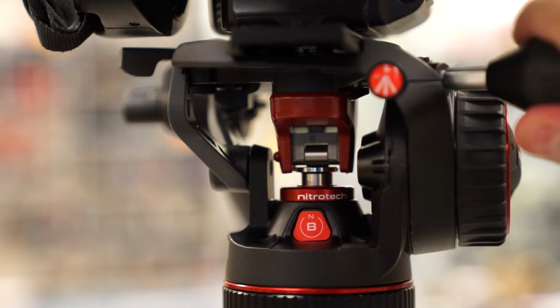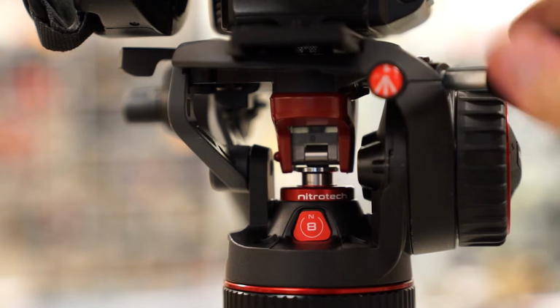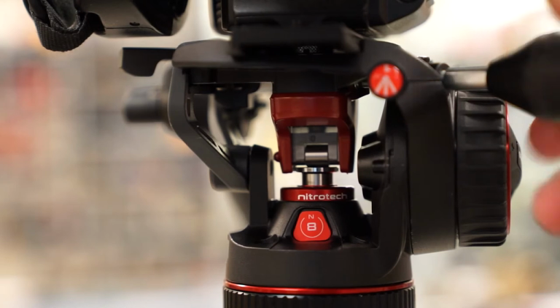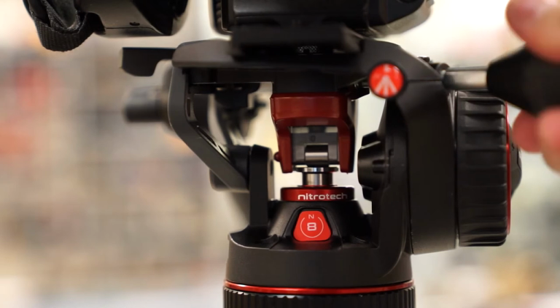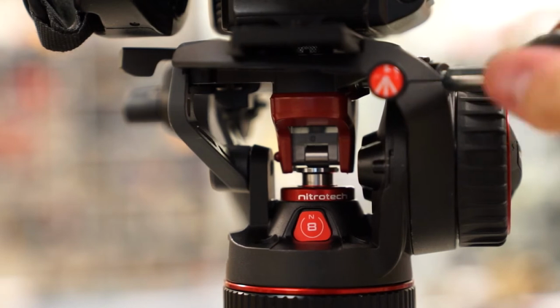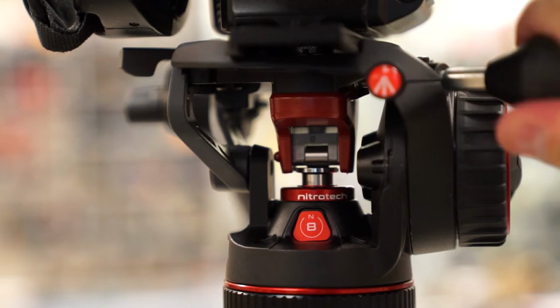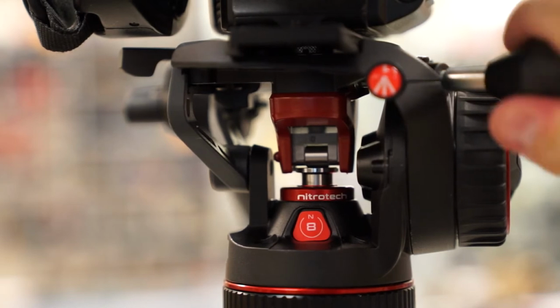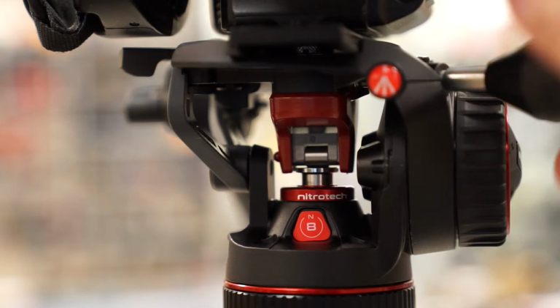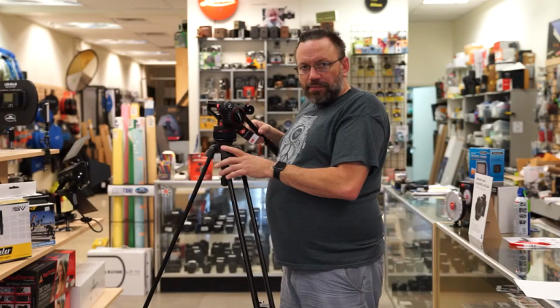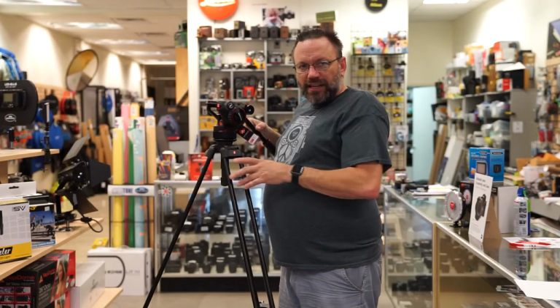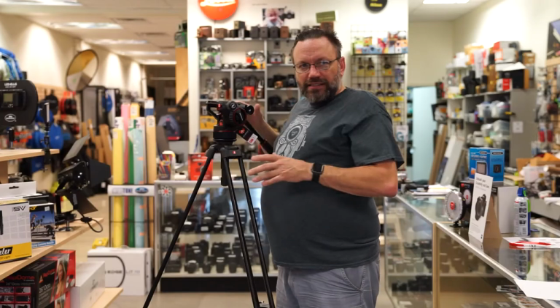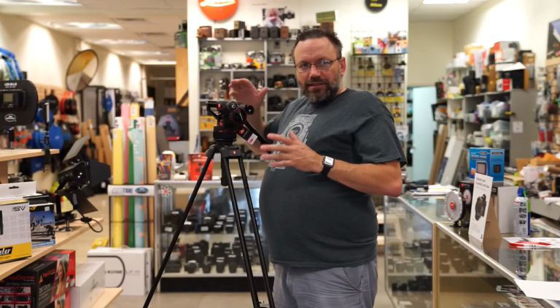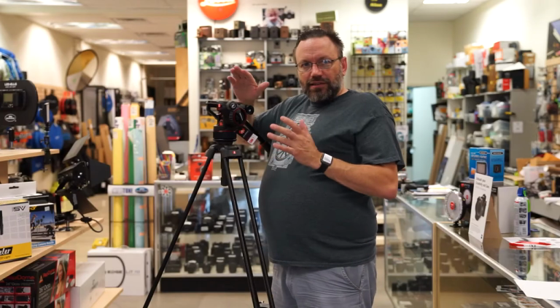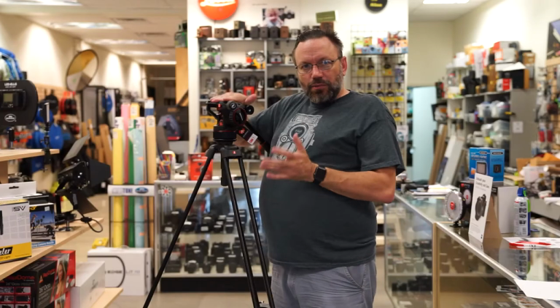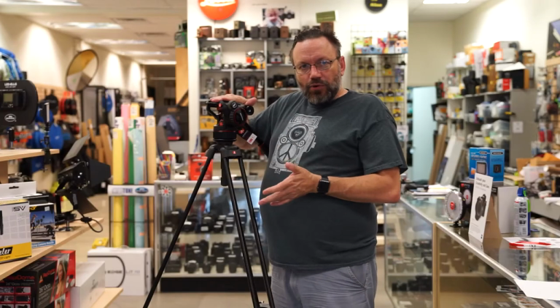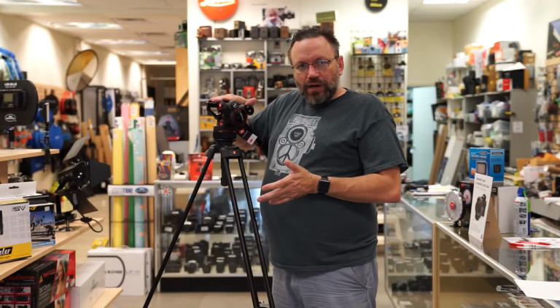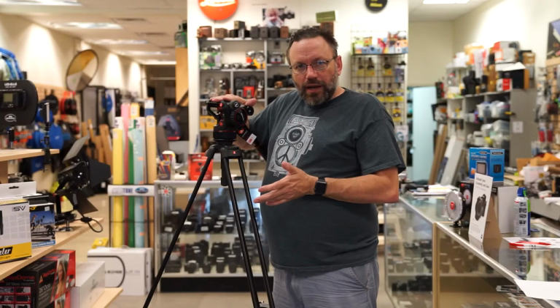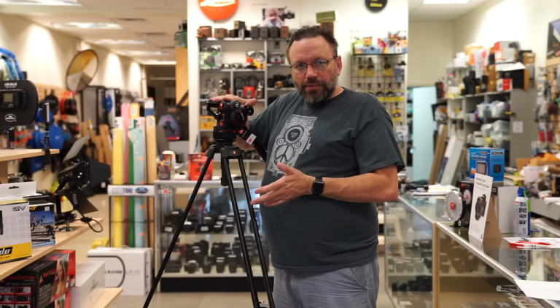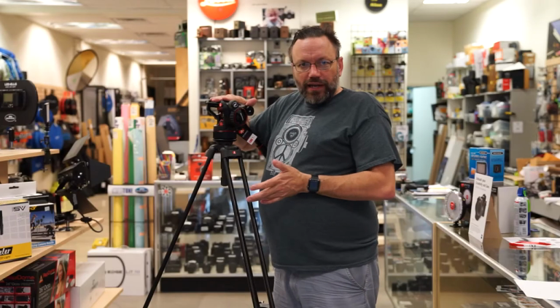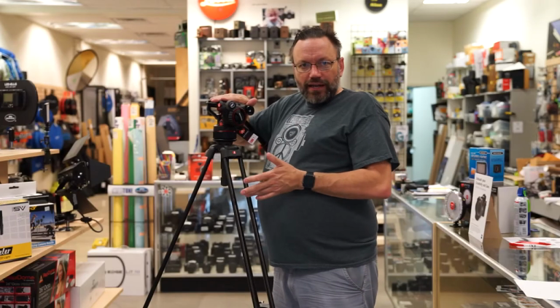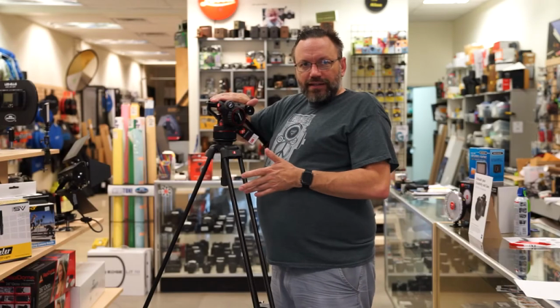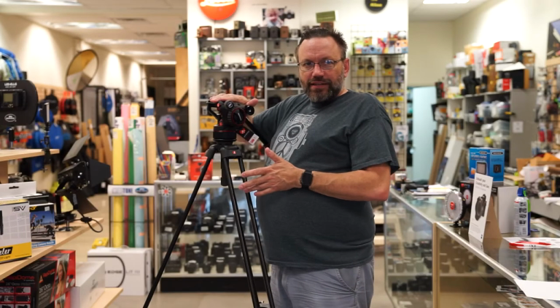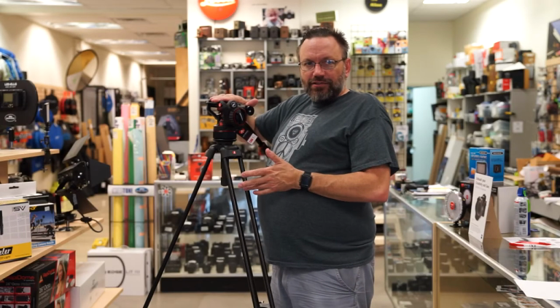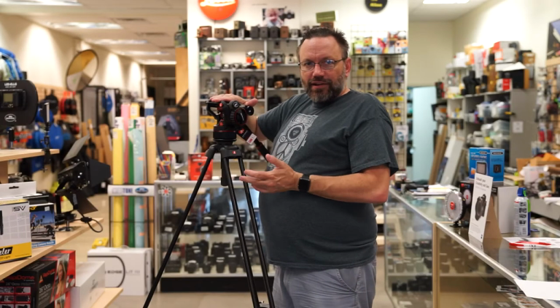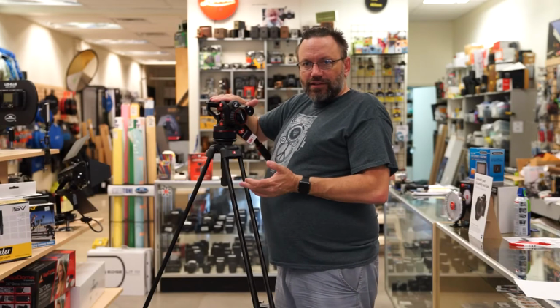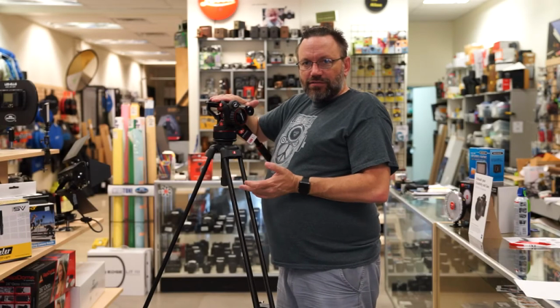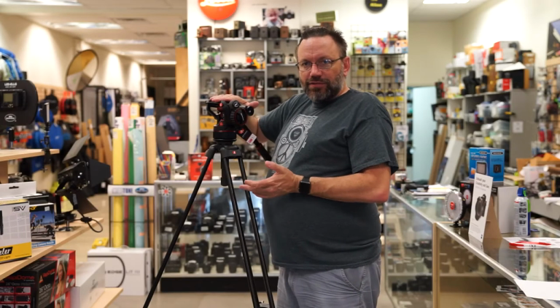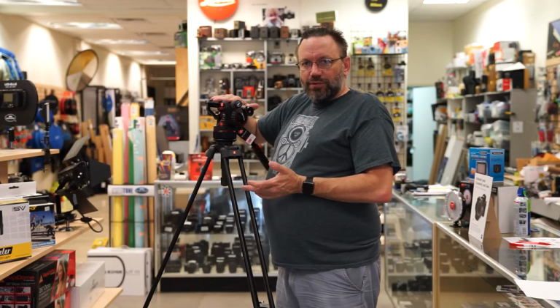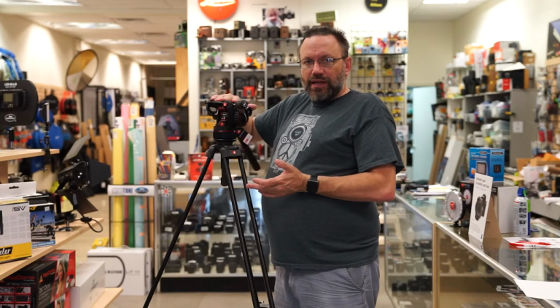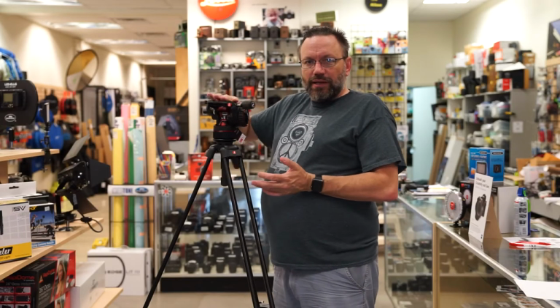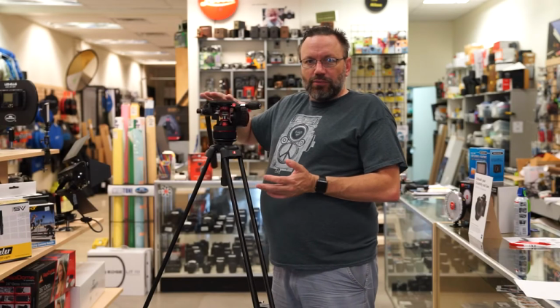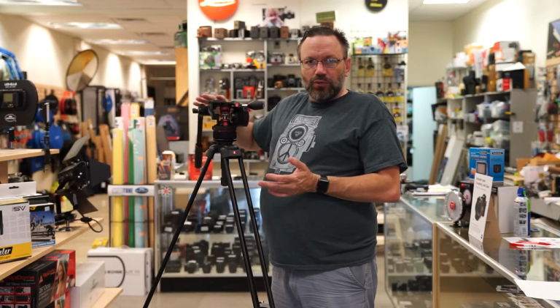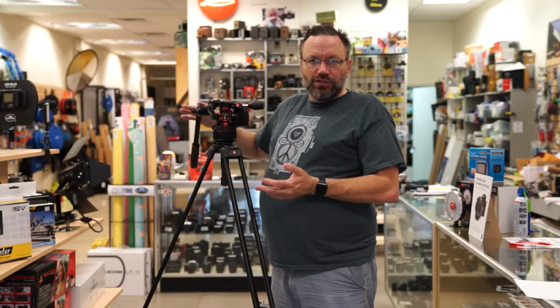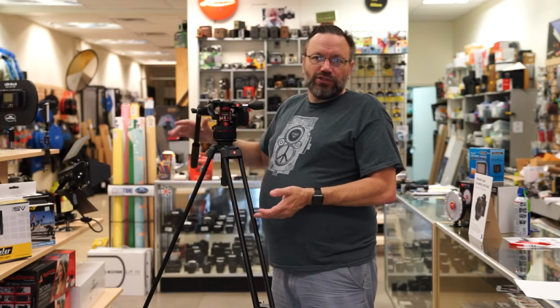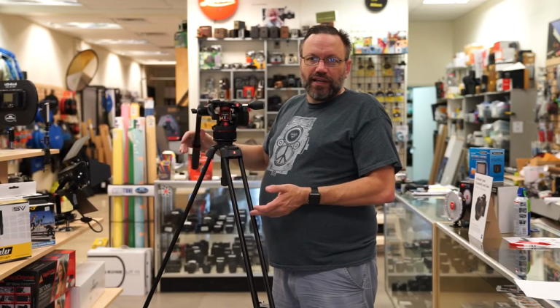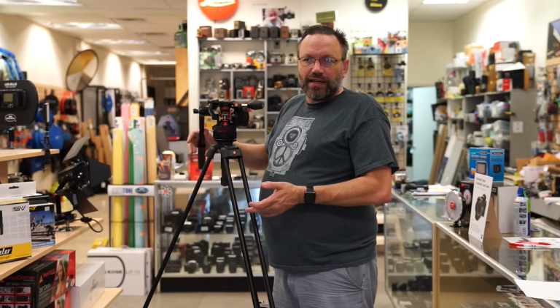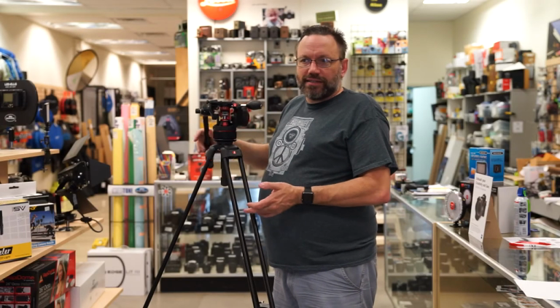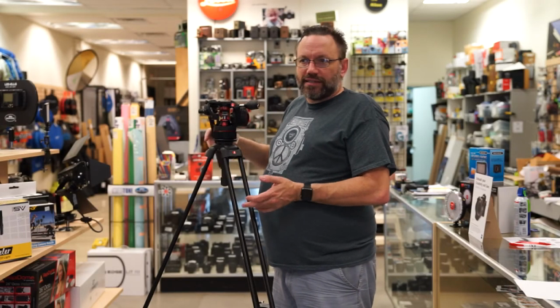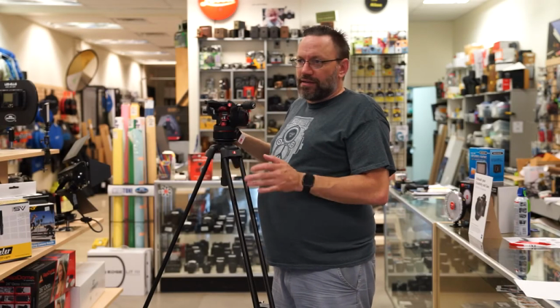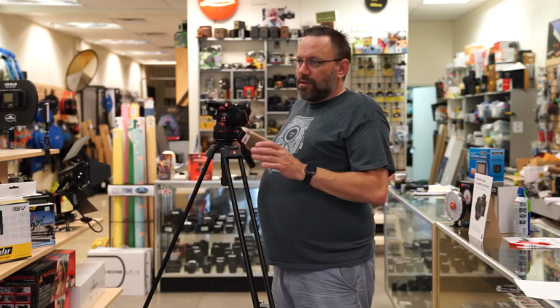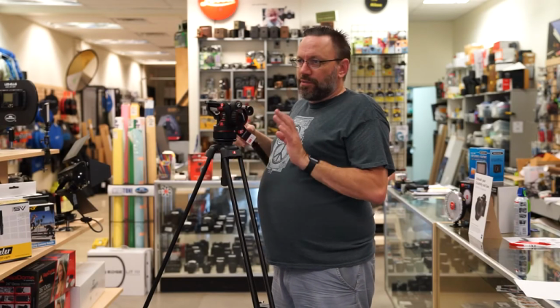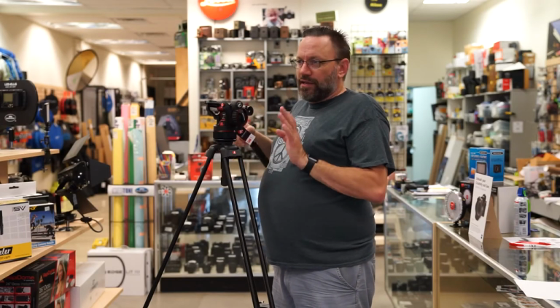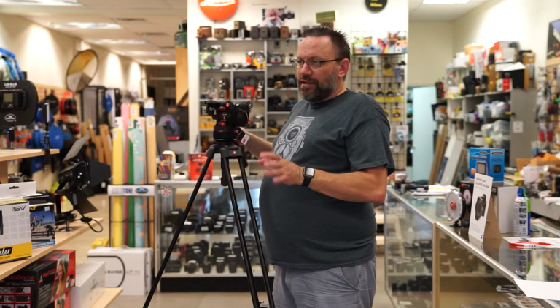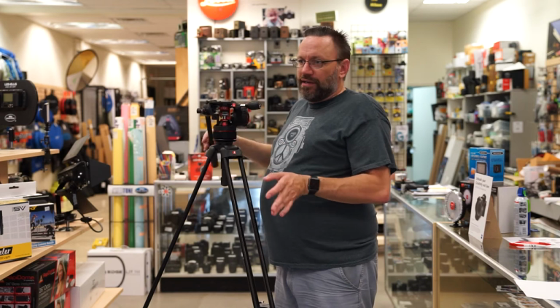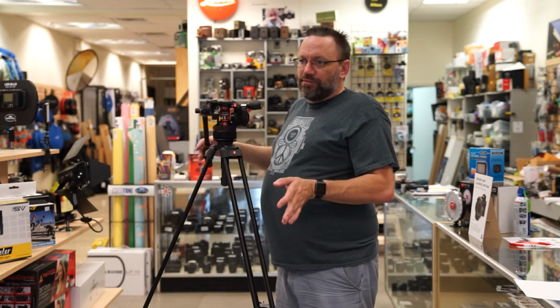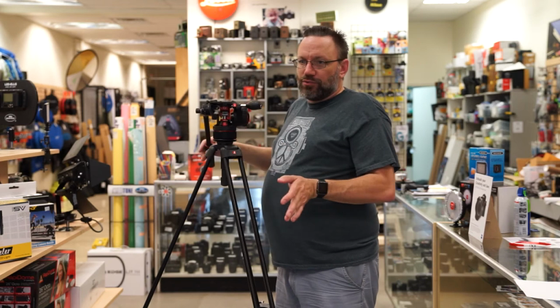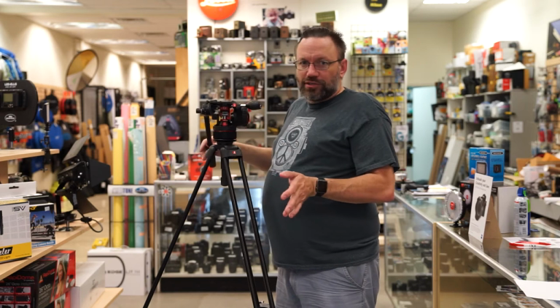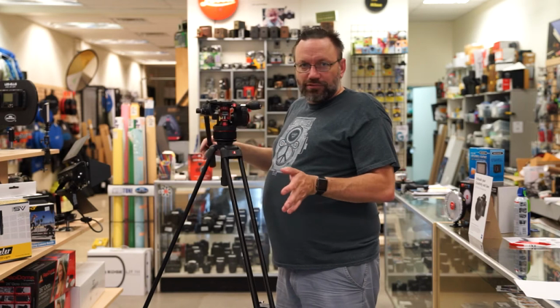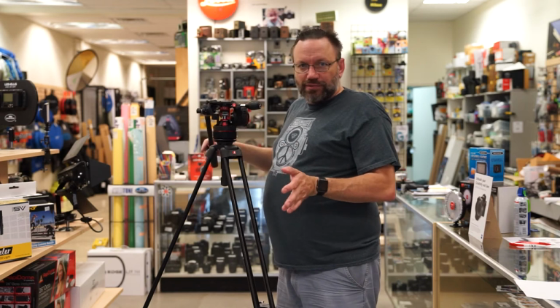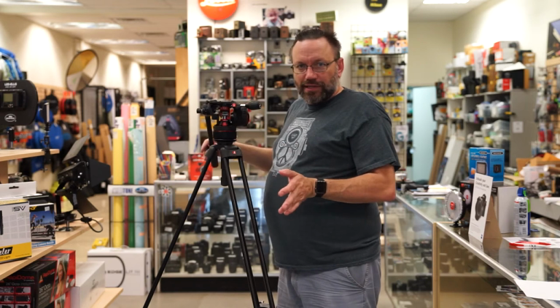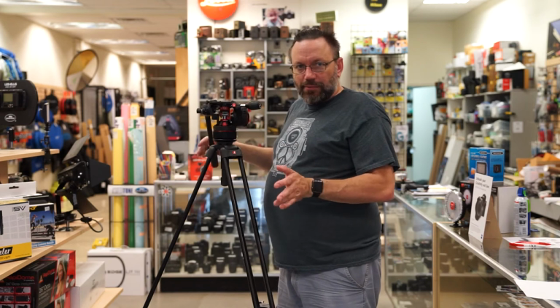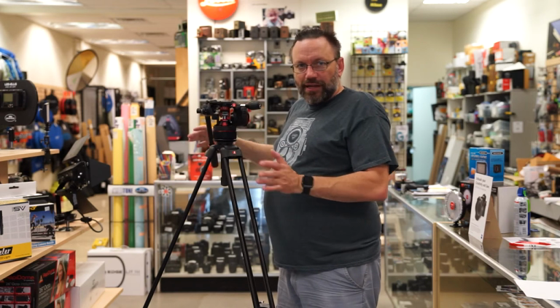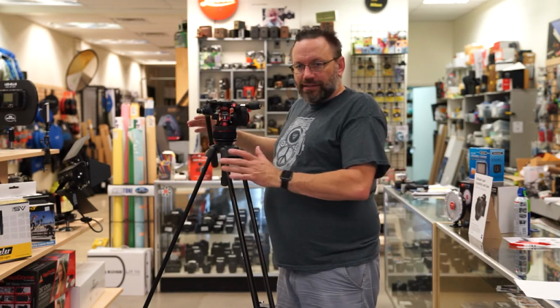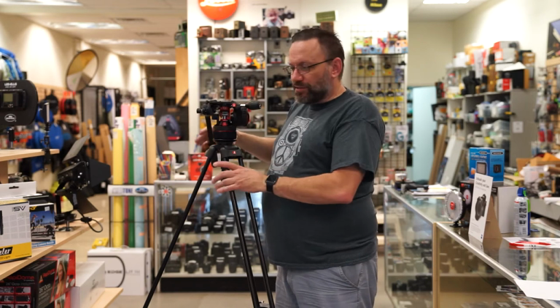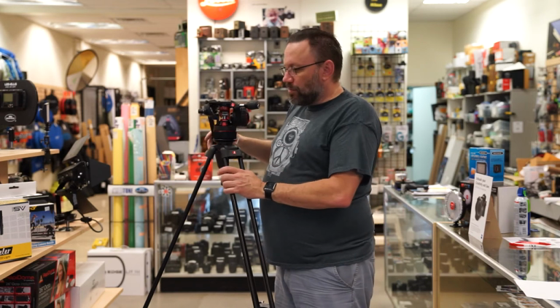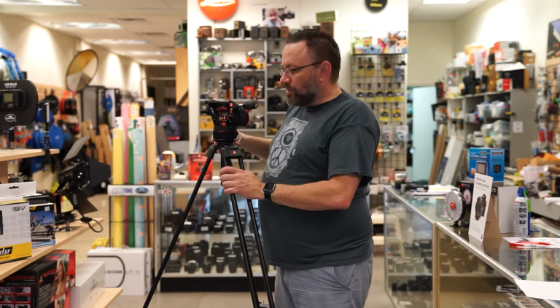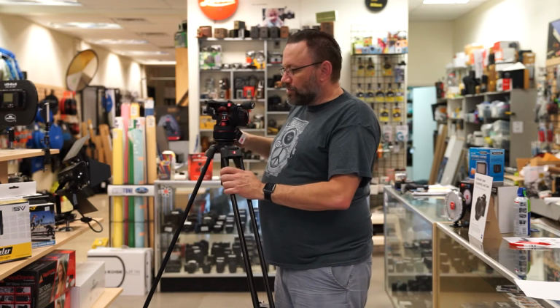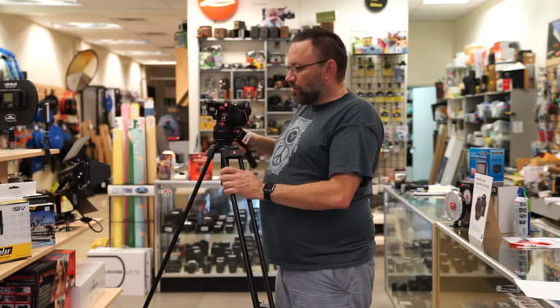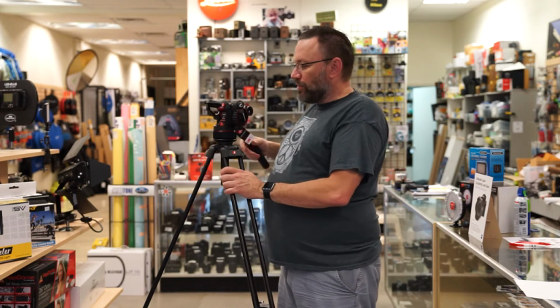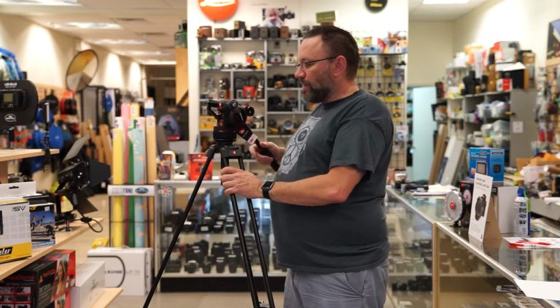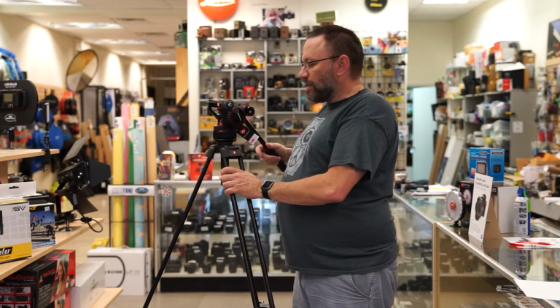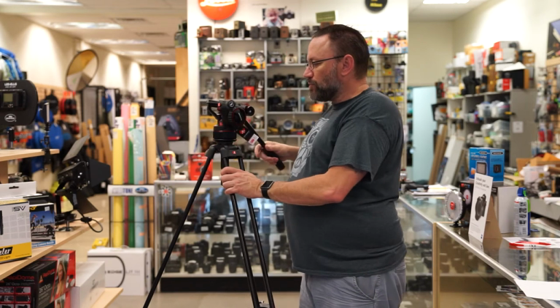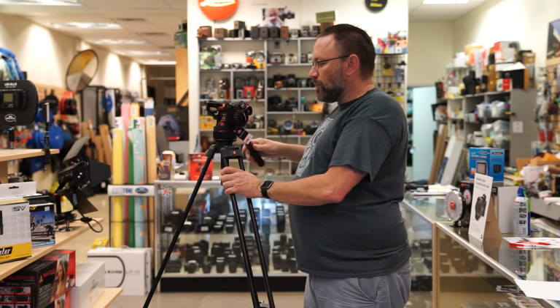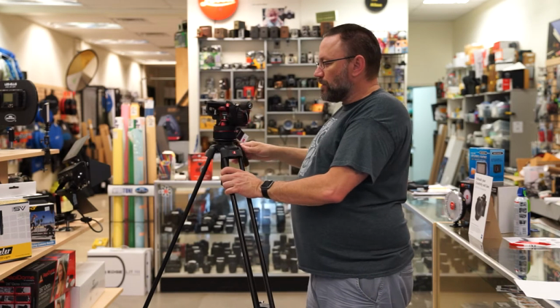So to set it up is a little more complicated than your regular fluid head, but once you get it set up, it works really amazing. I'm going to show you that as well.